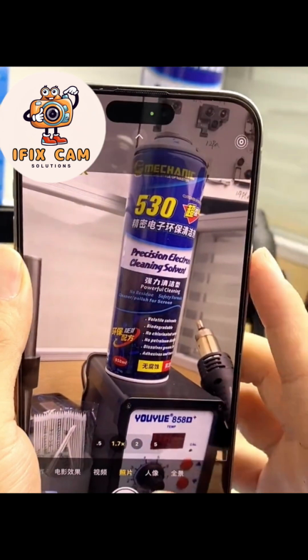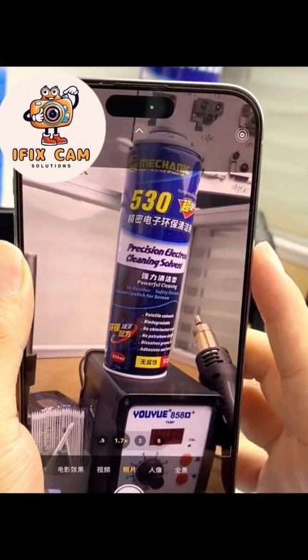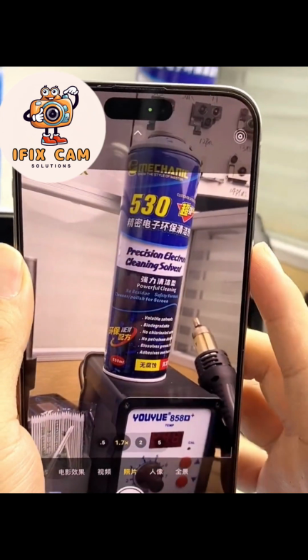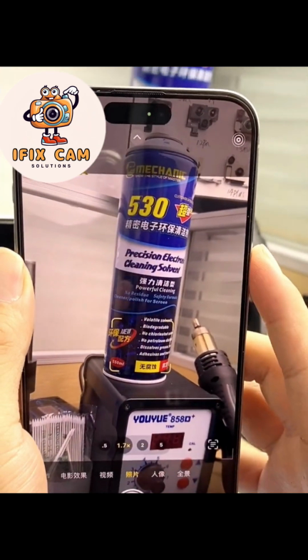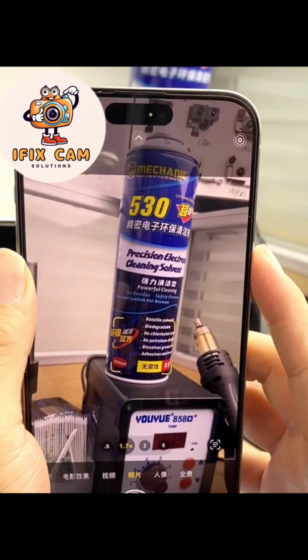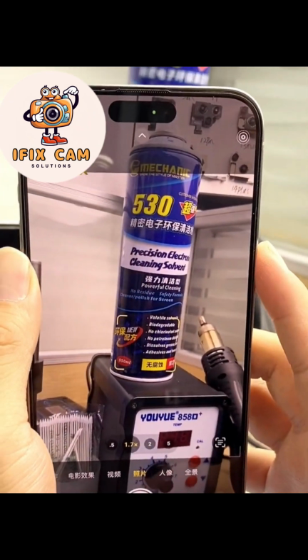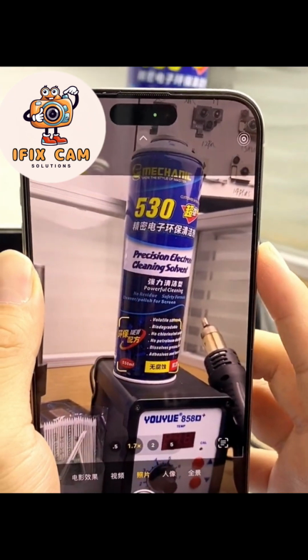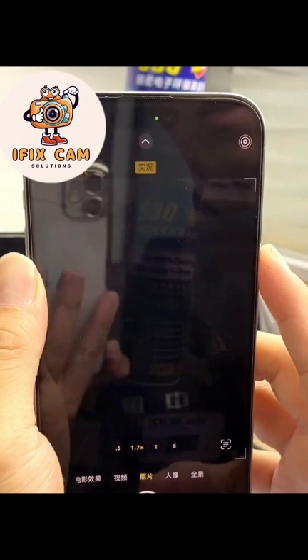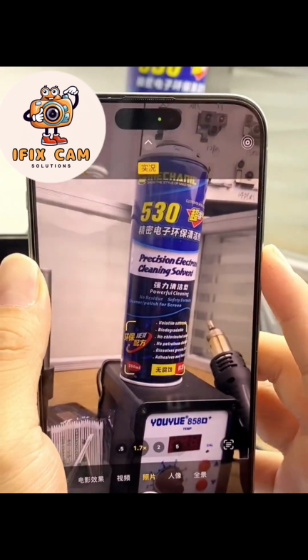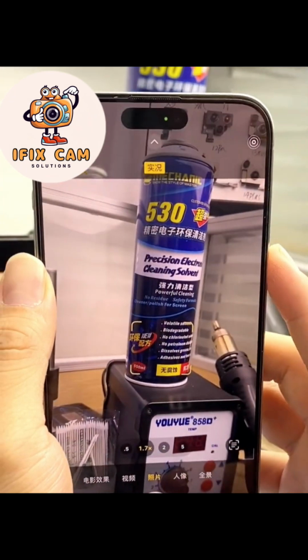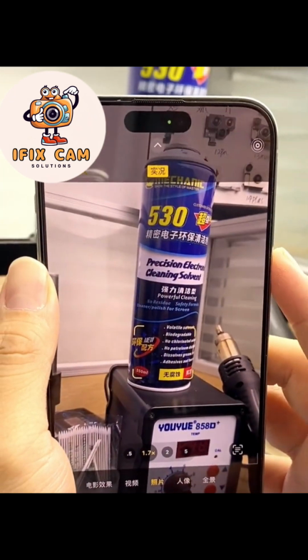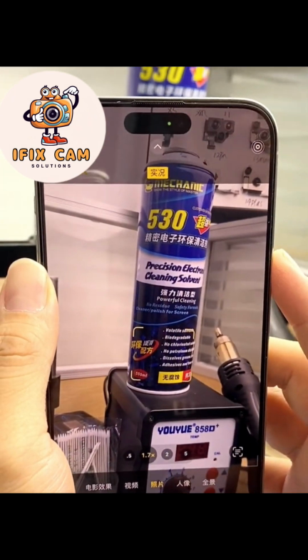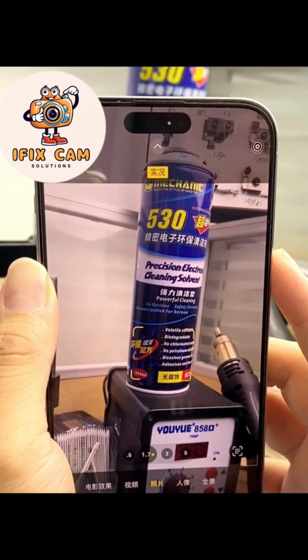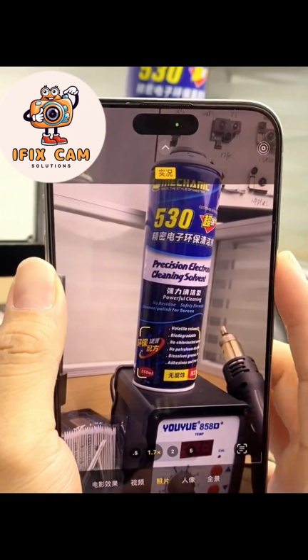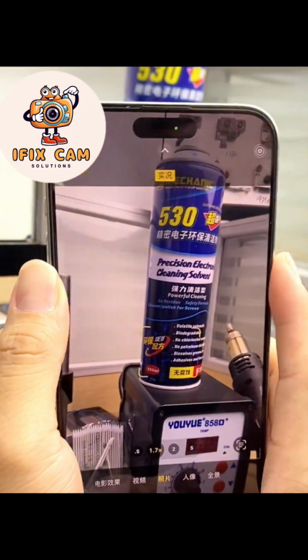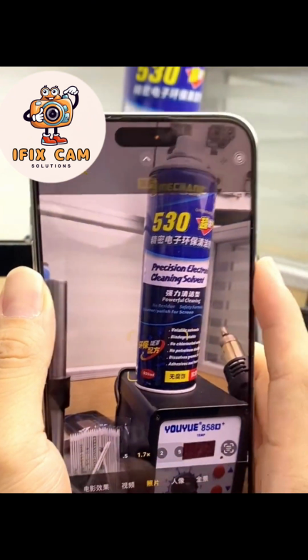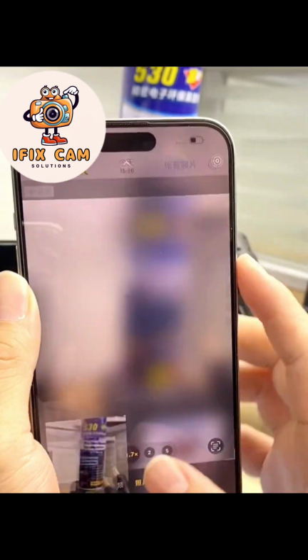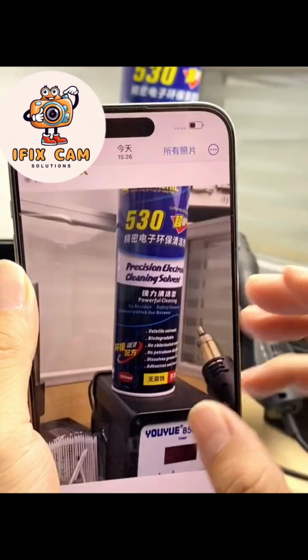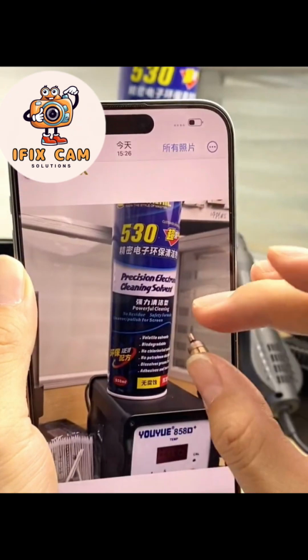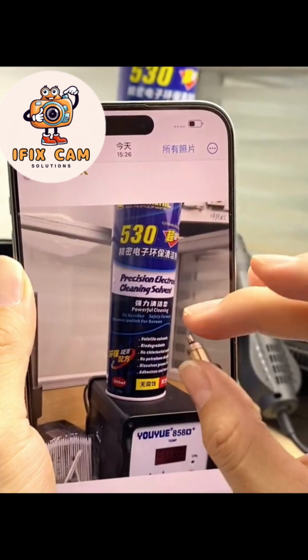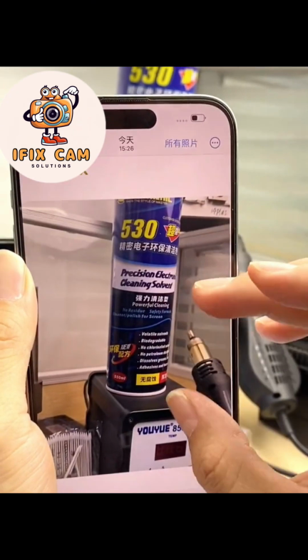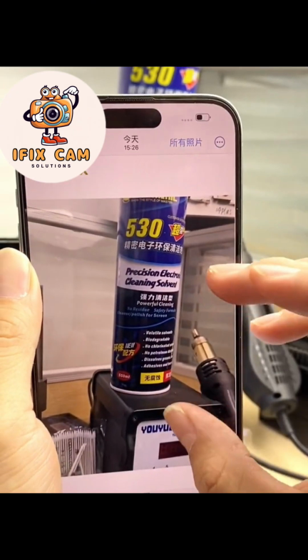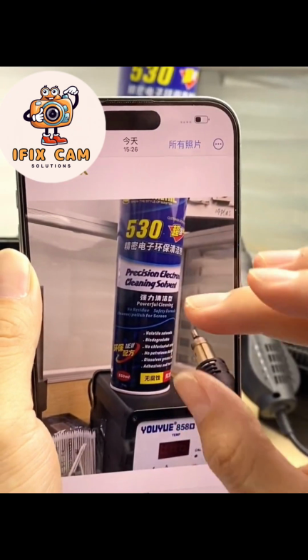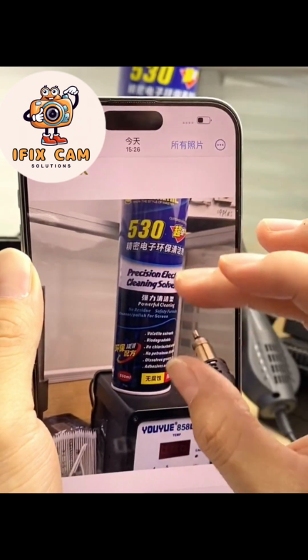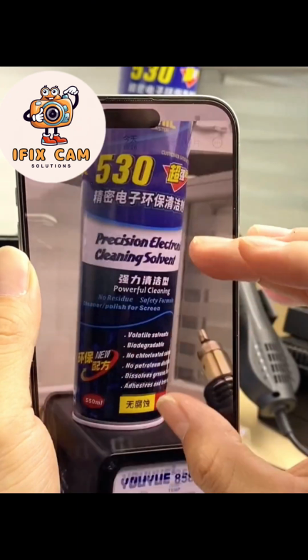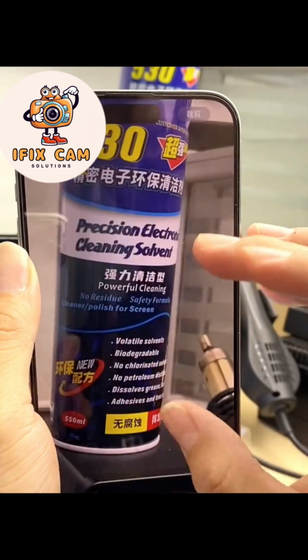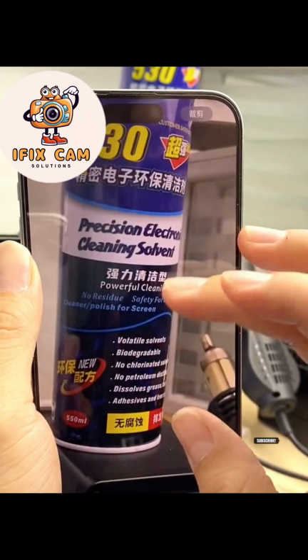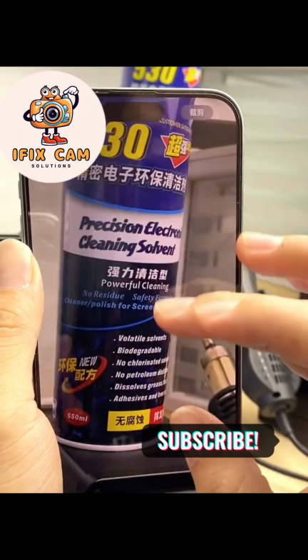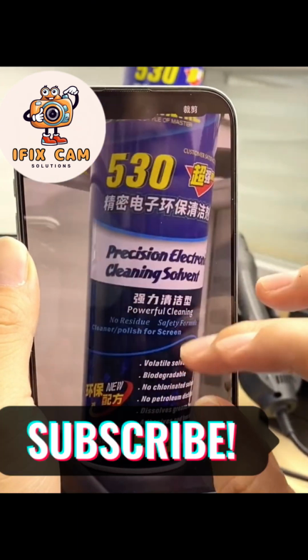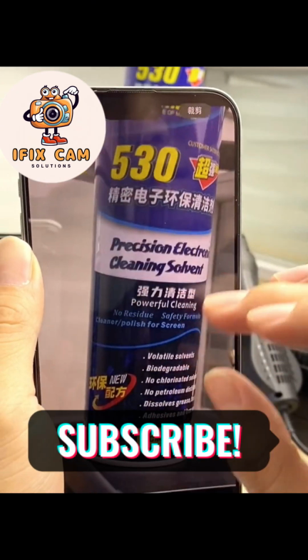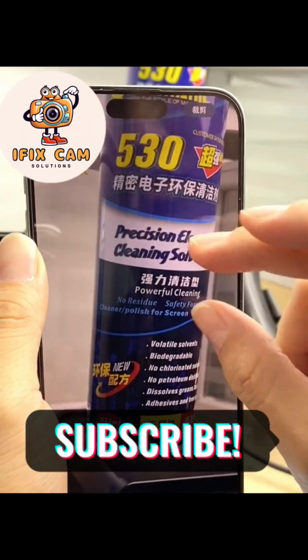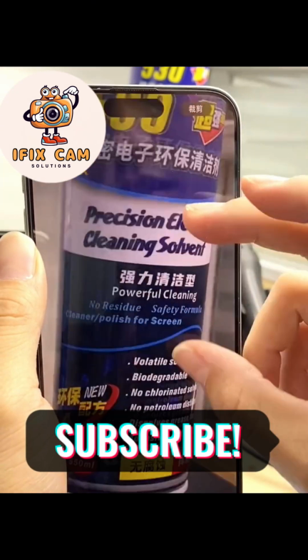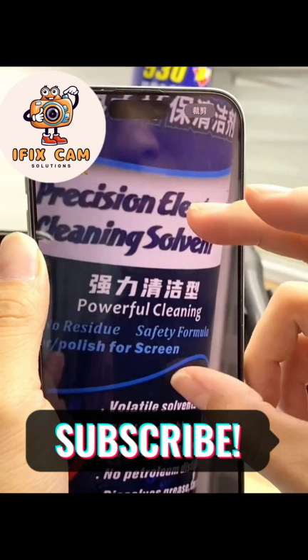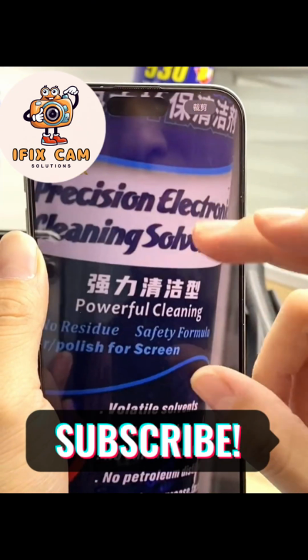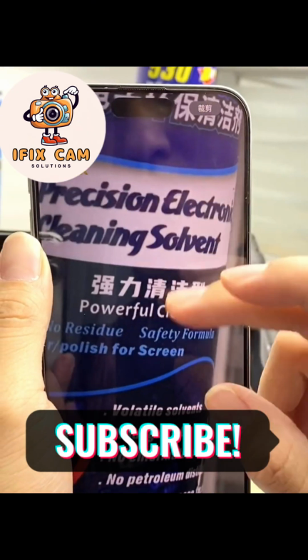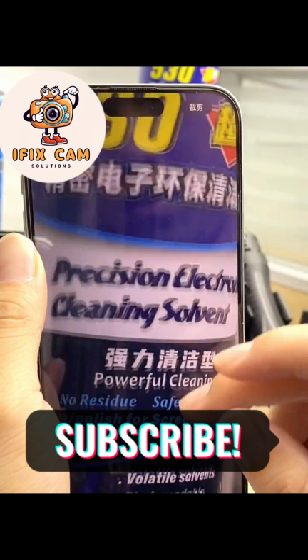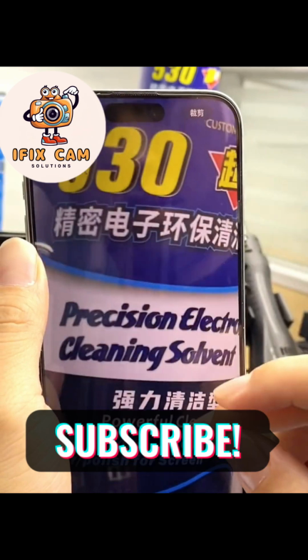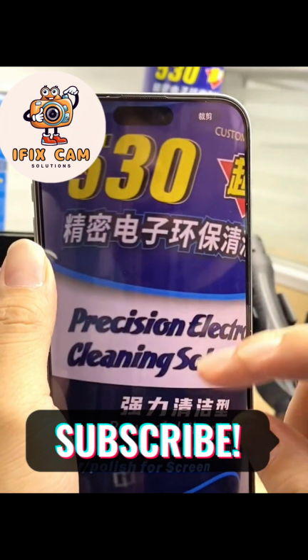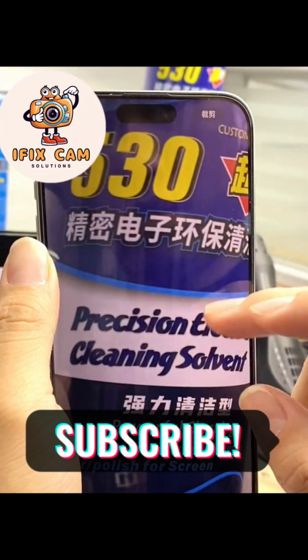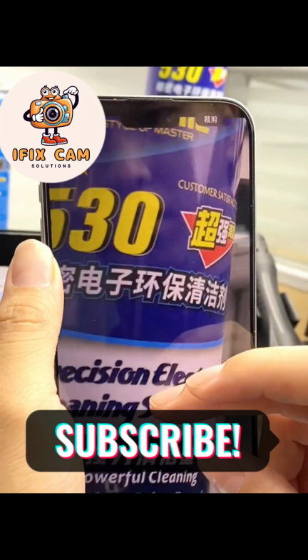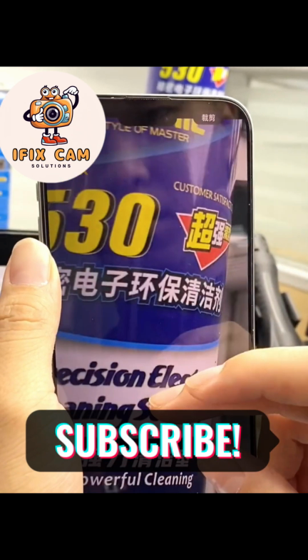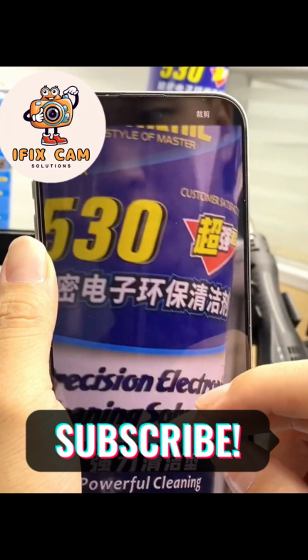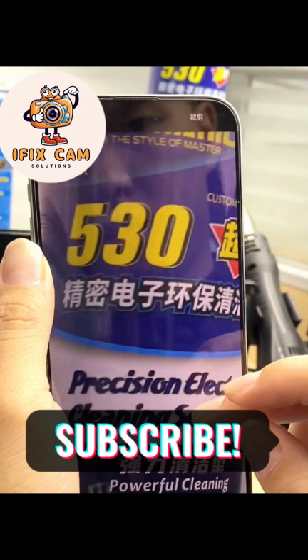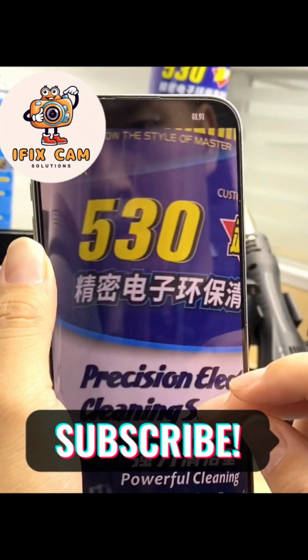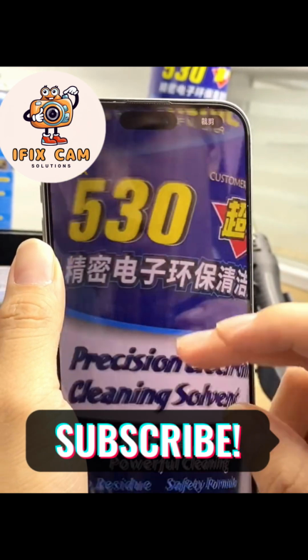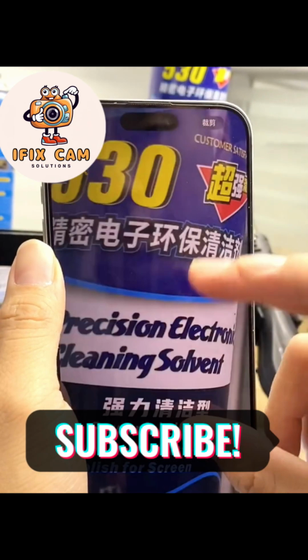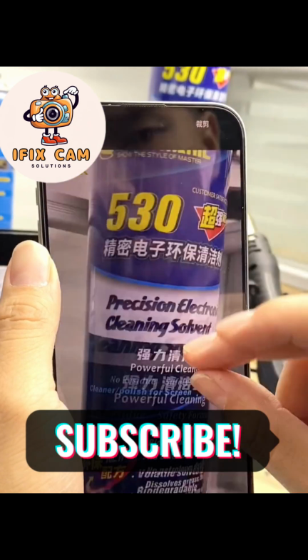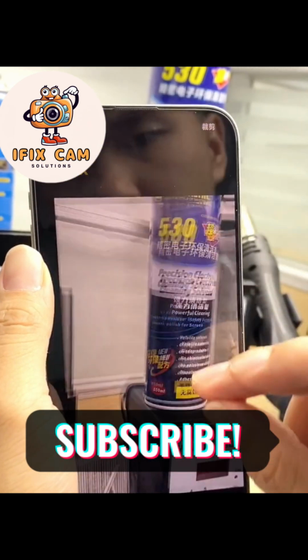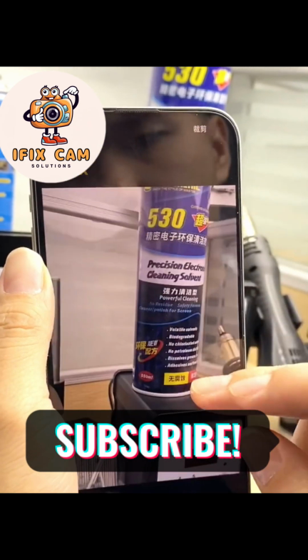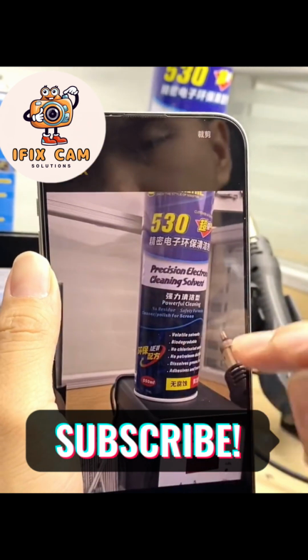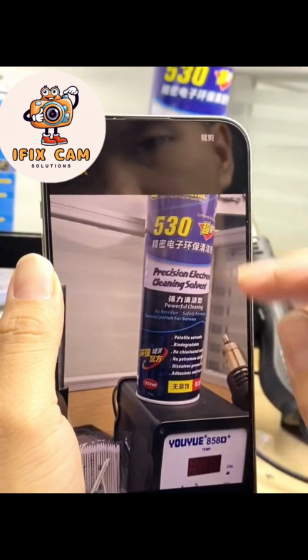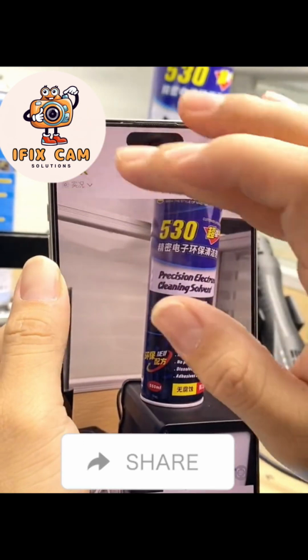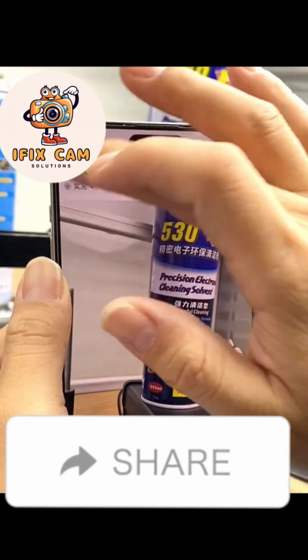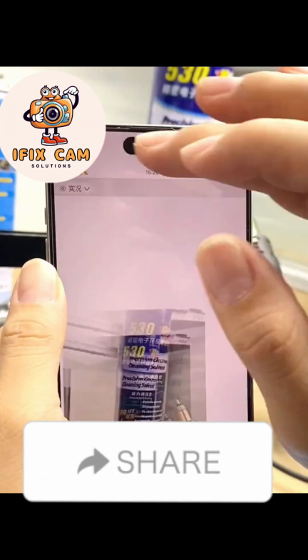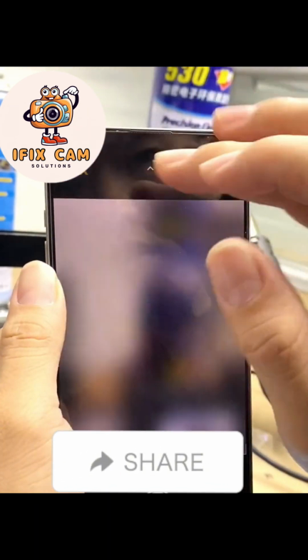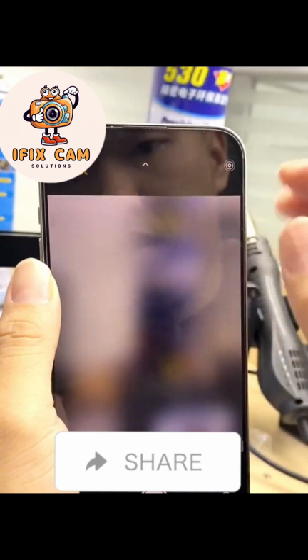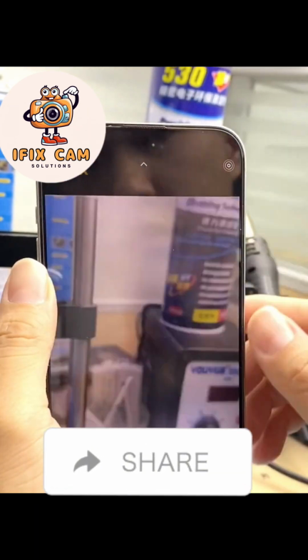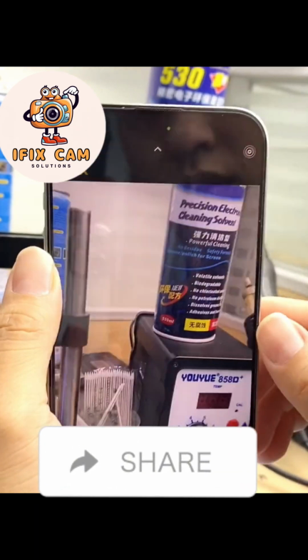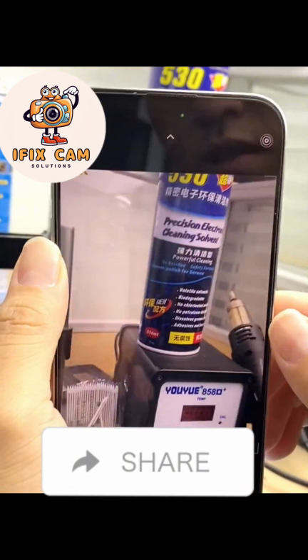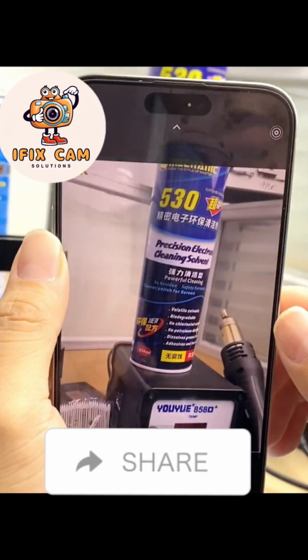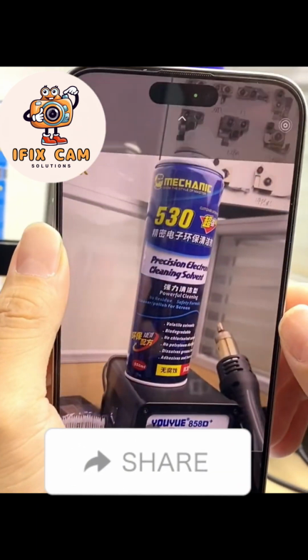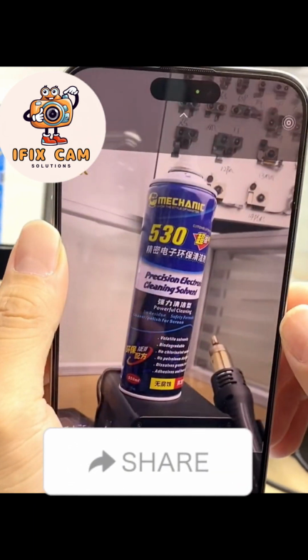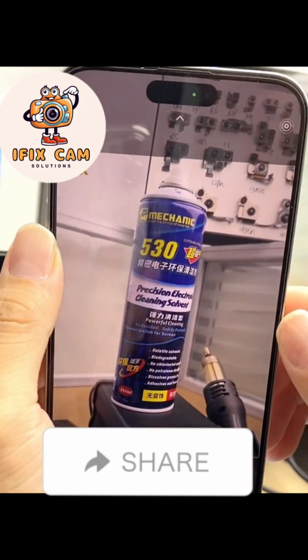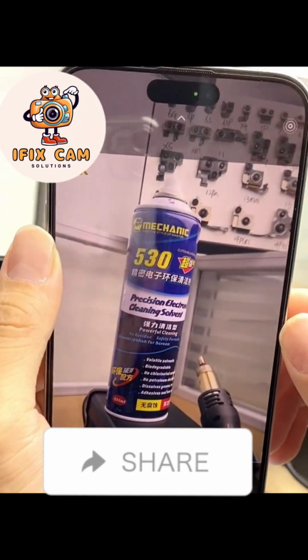If you like the video, please subscribe to our channel for more camera repair videos and share this video with your friends.